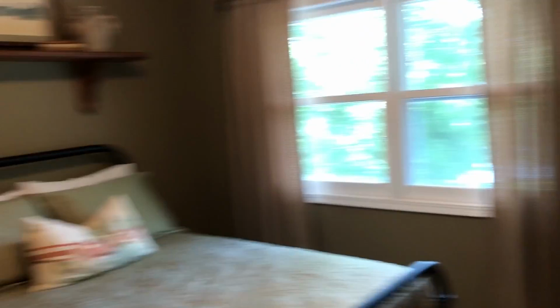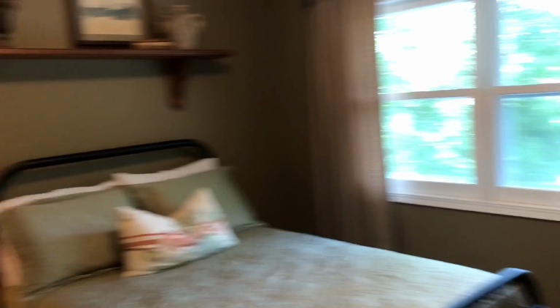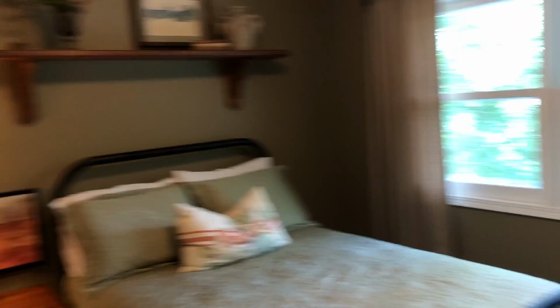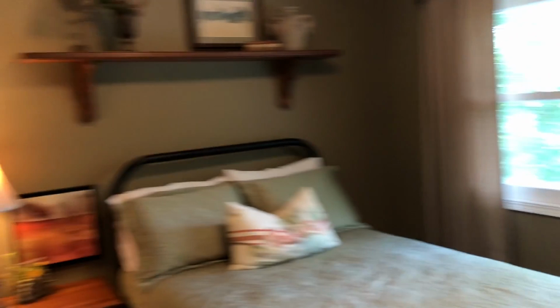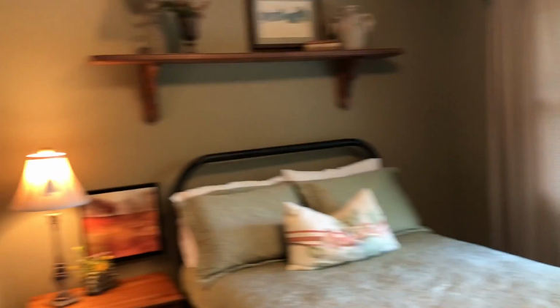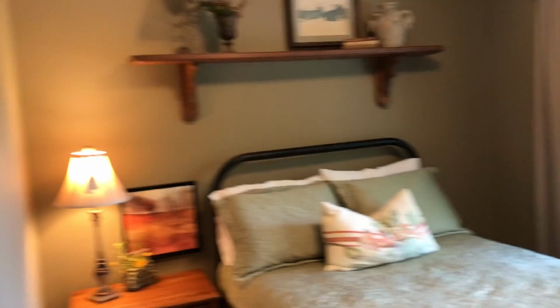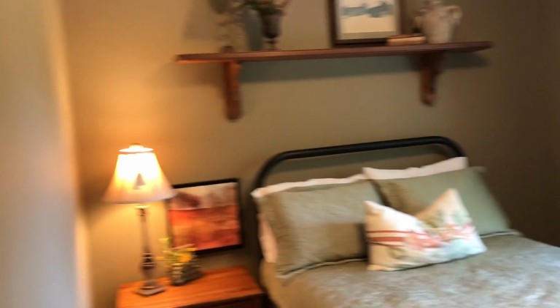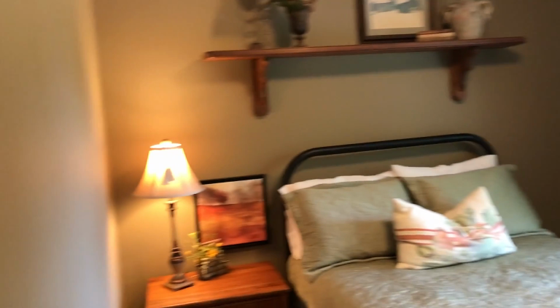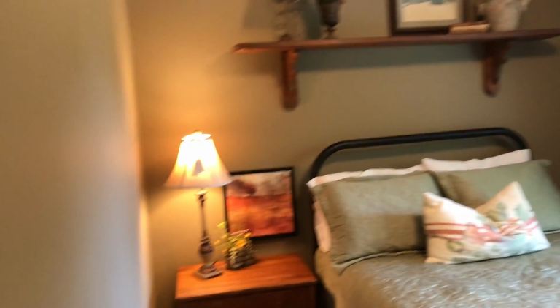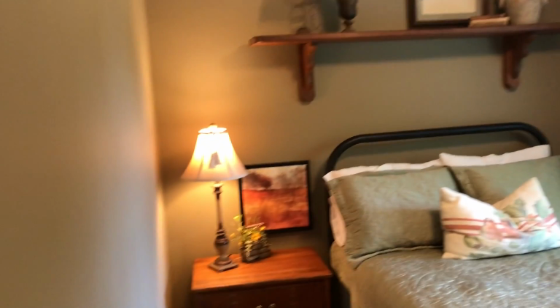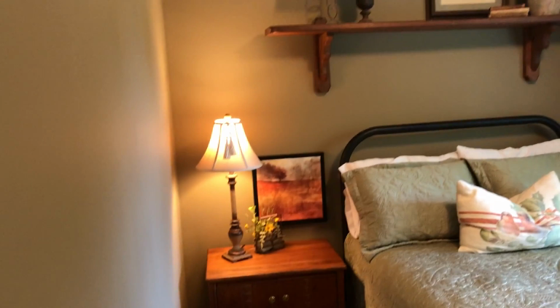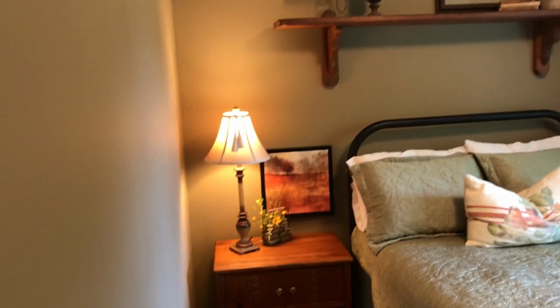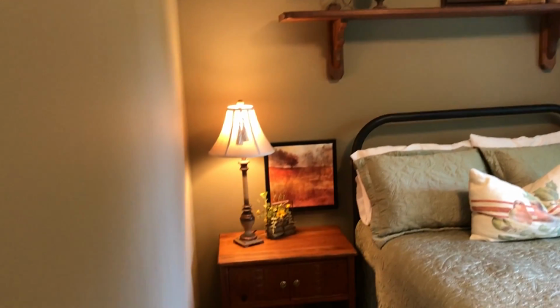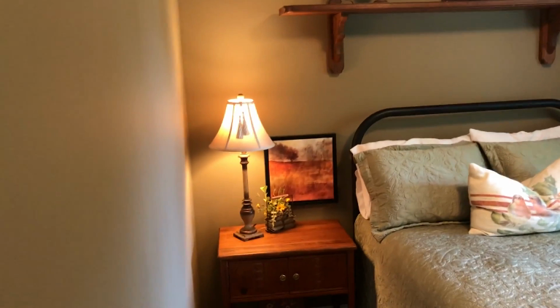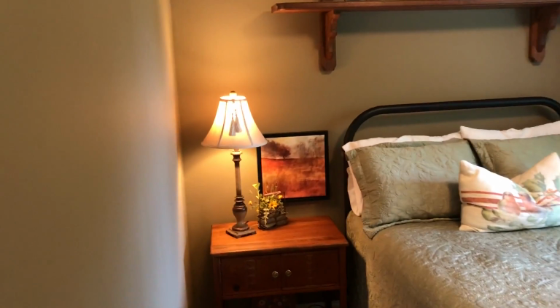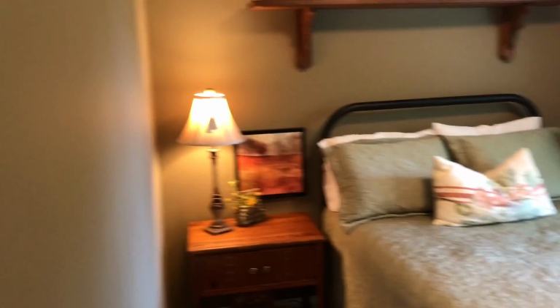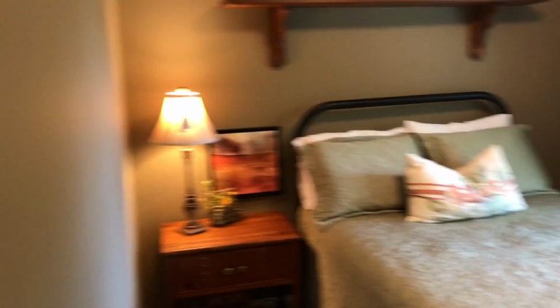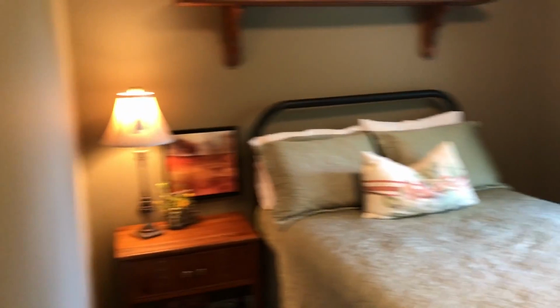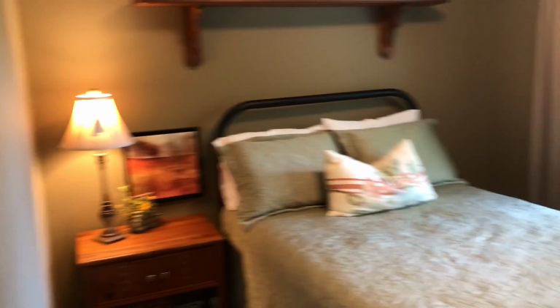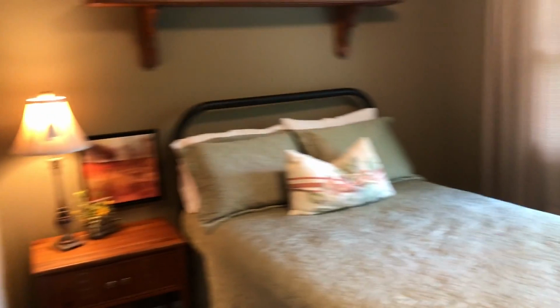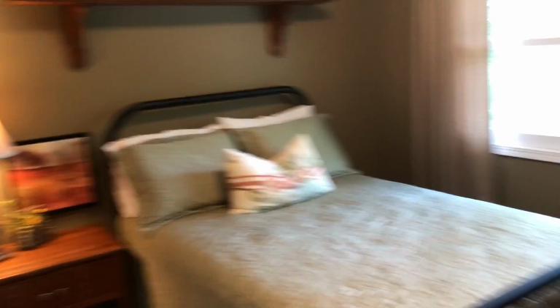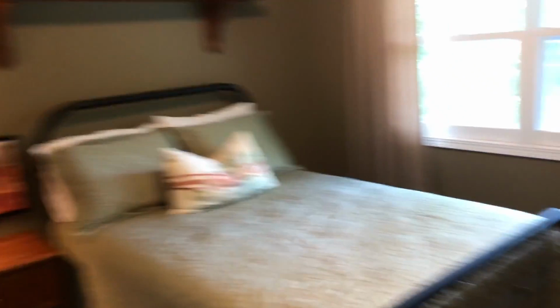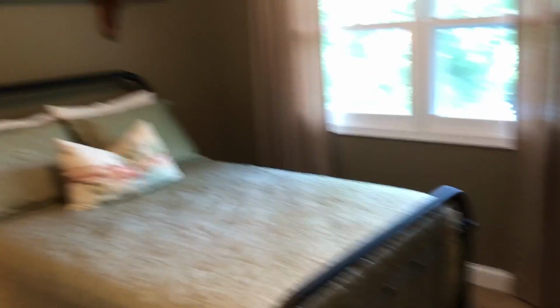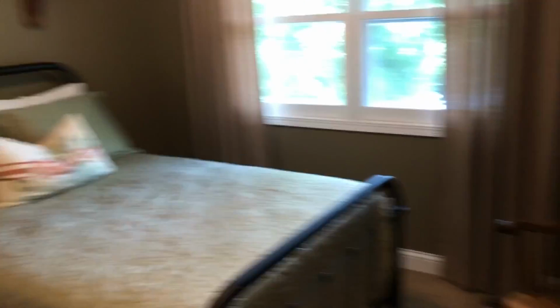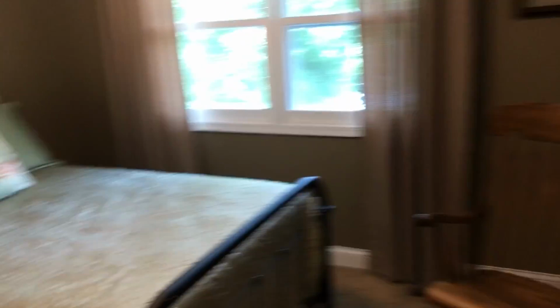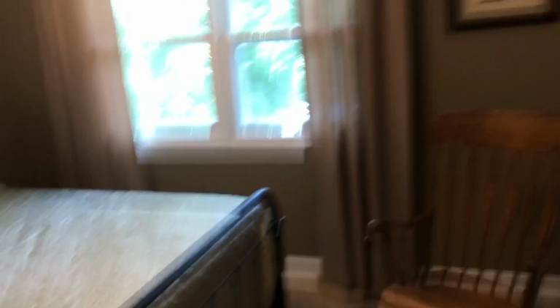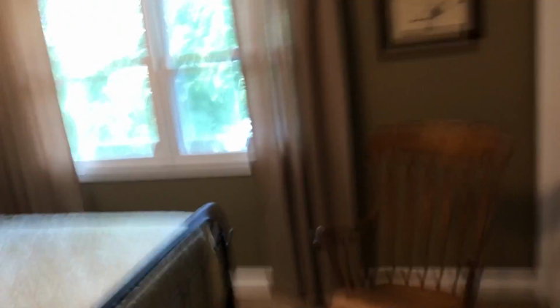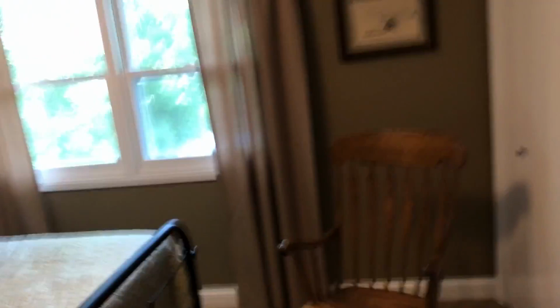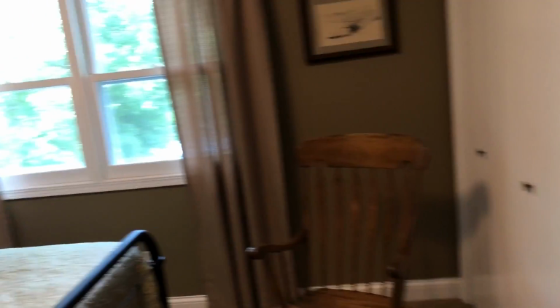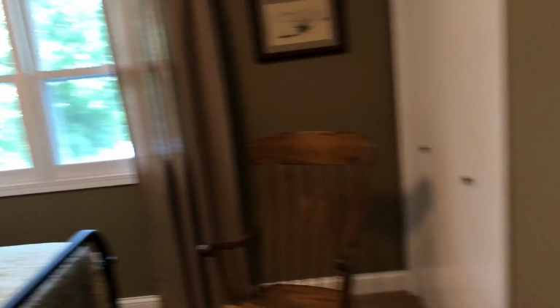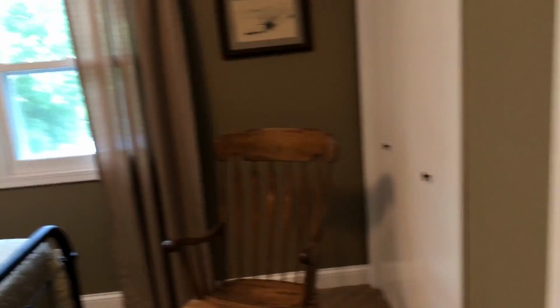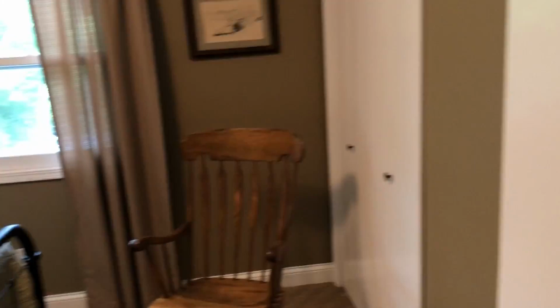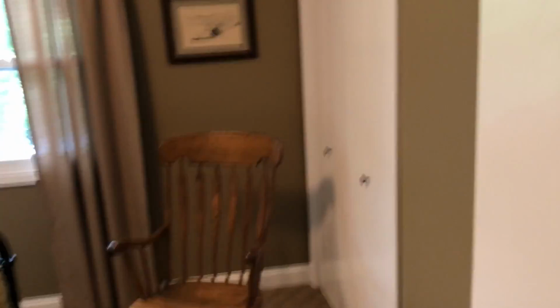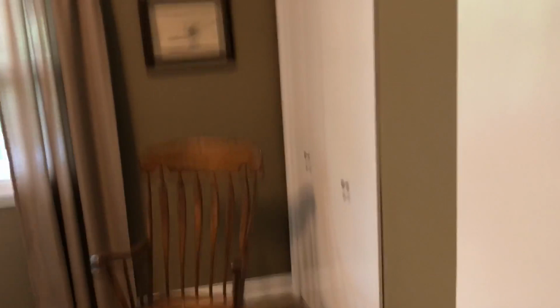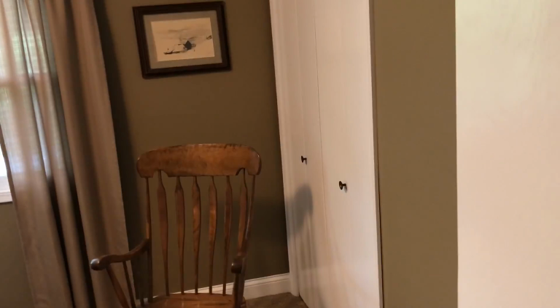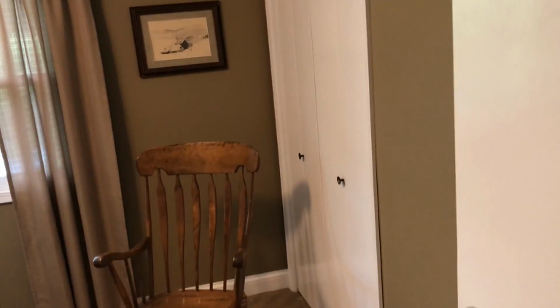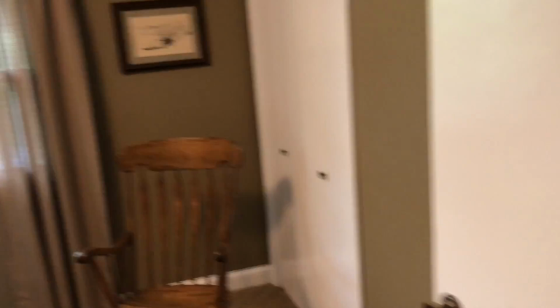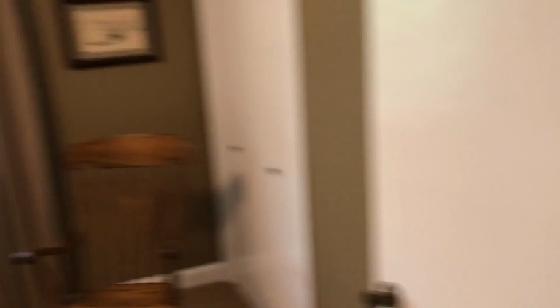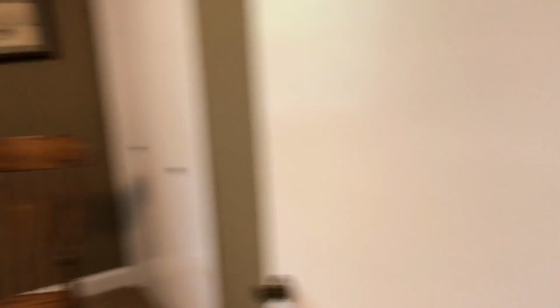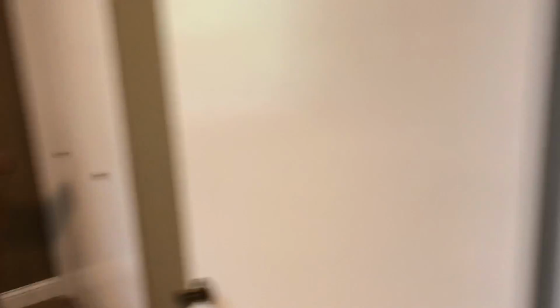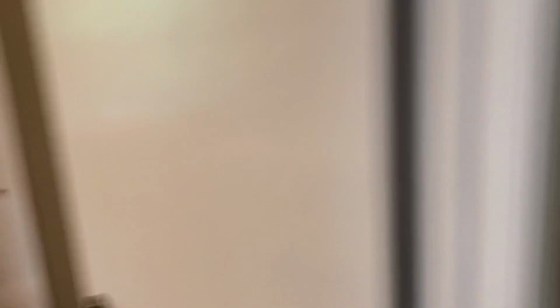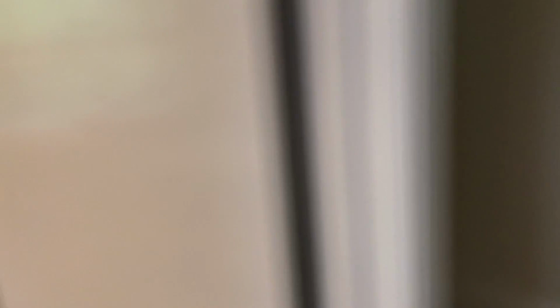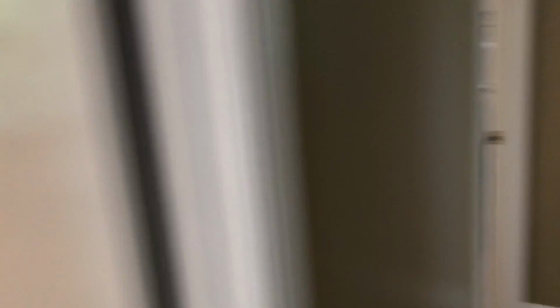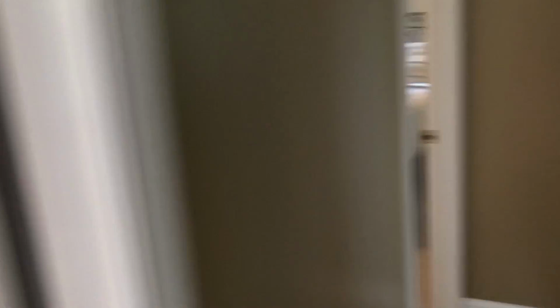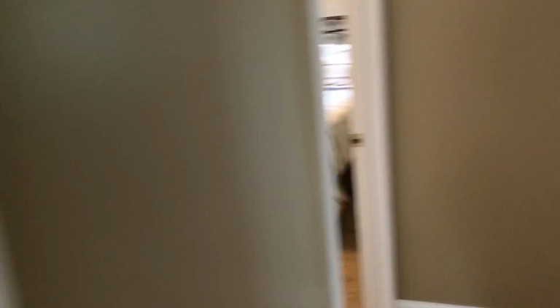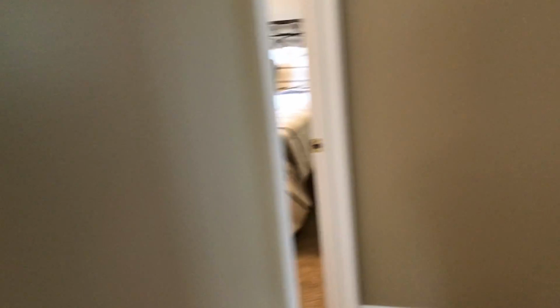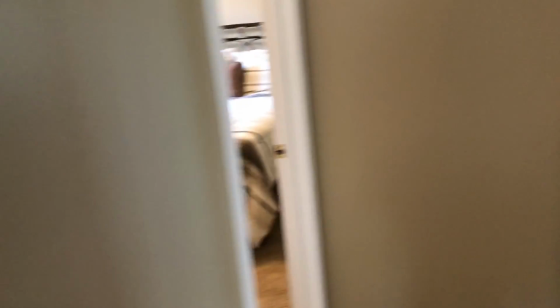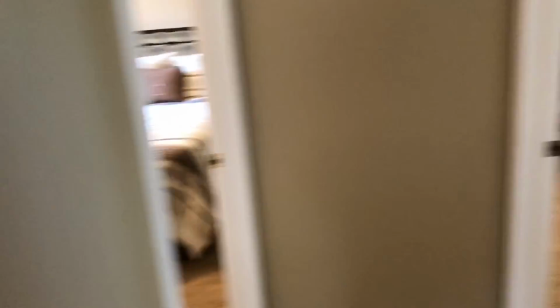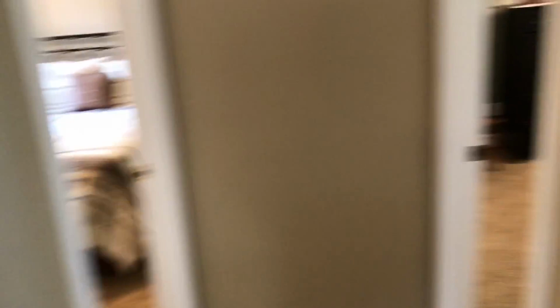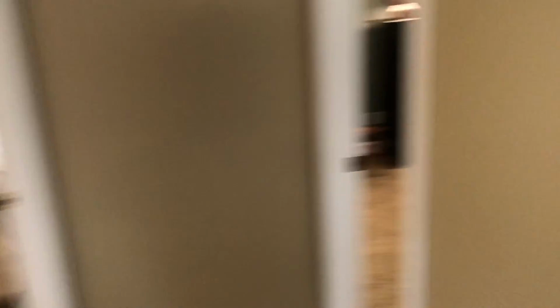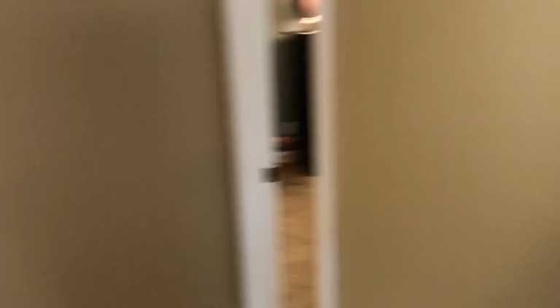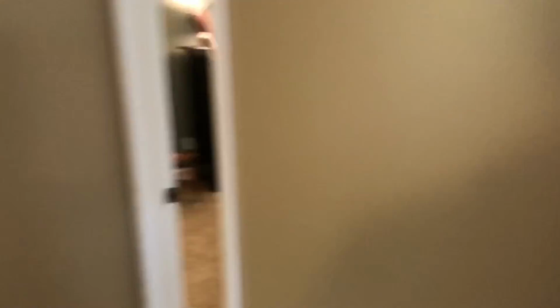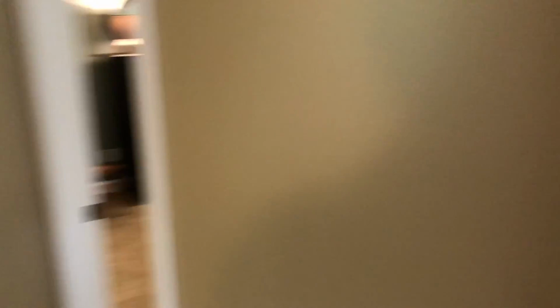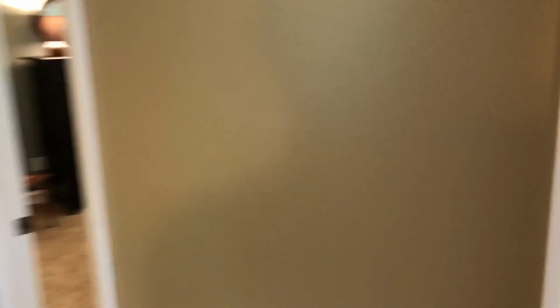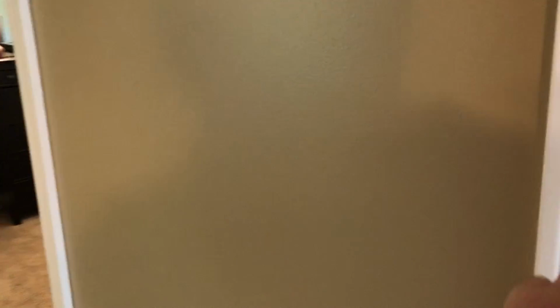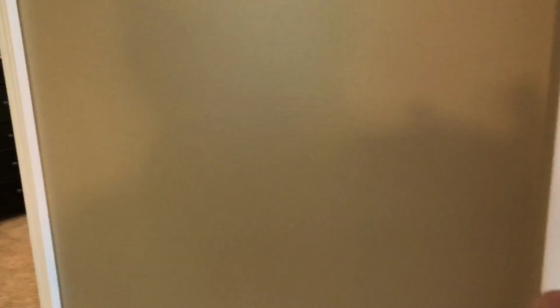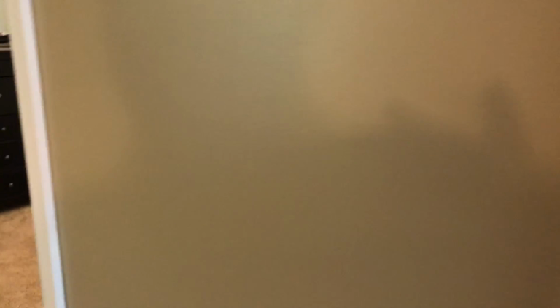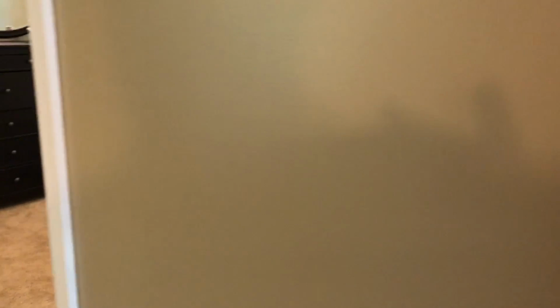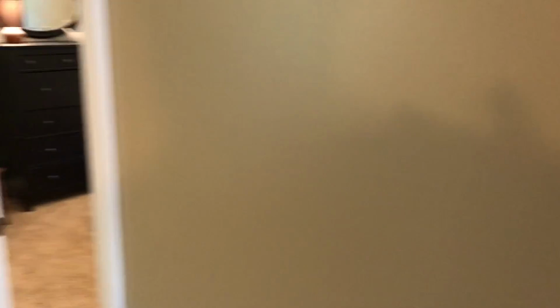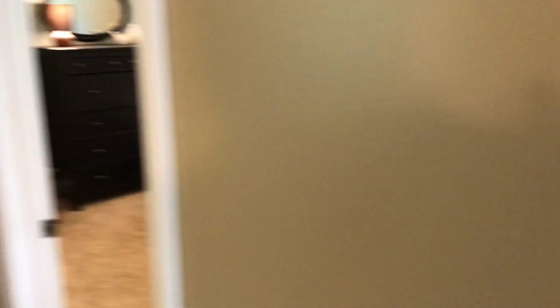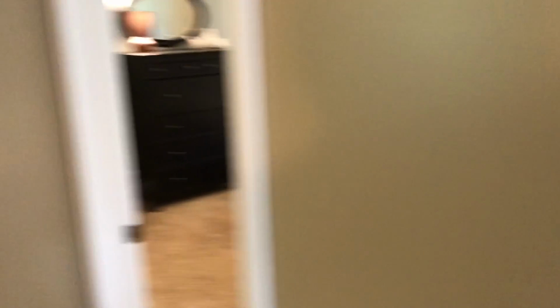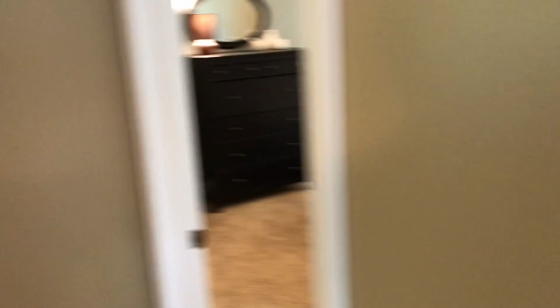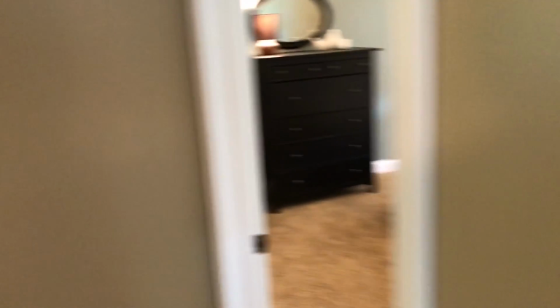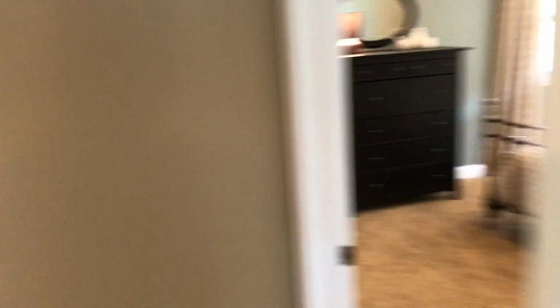Bedroom. Looks like a standard bedroom. Normal size closet — it's a wooden closet here.